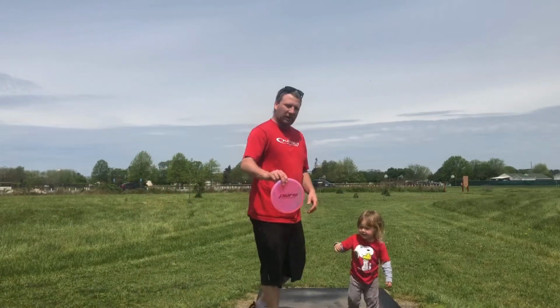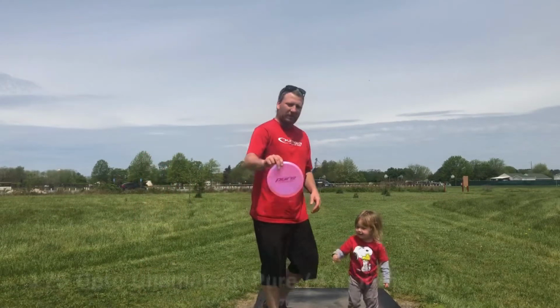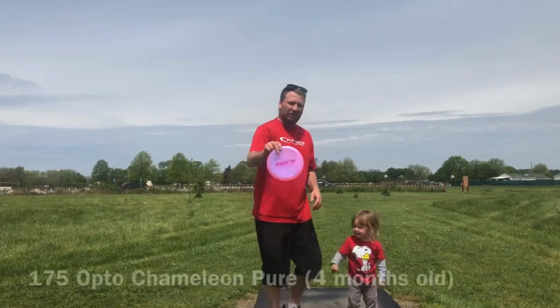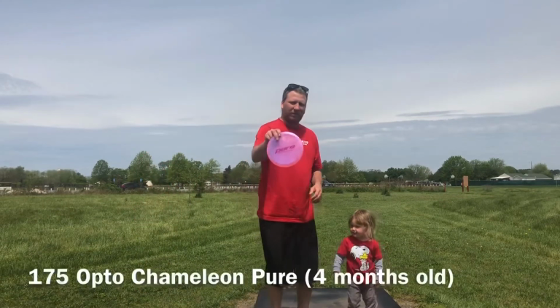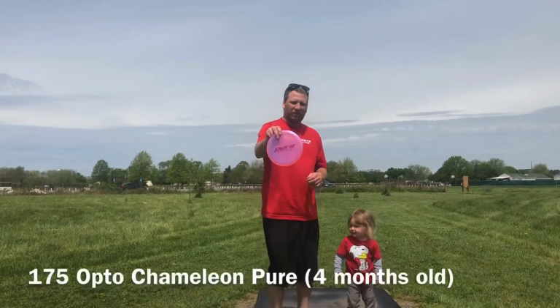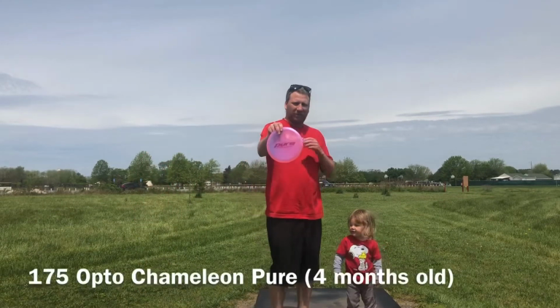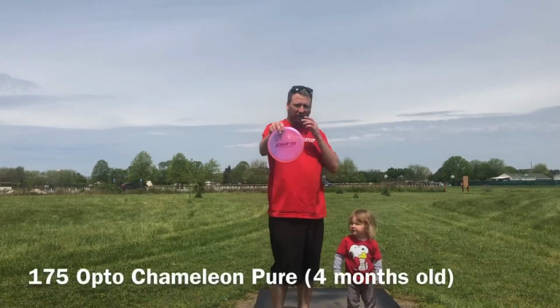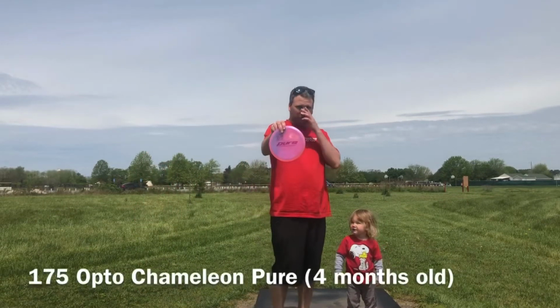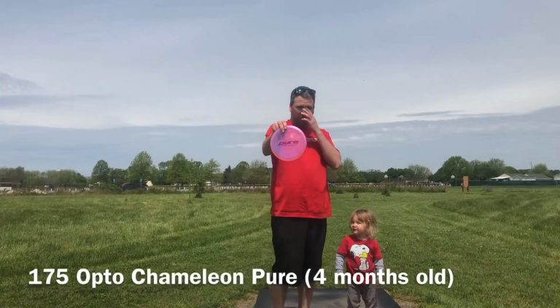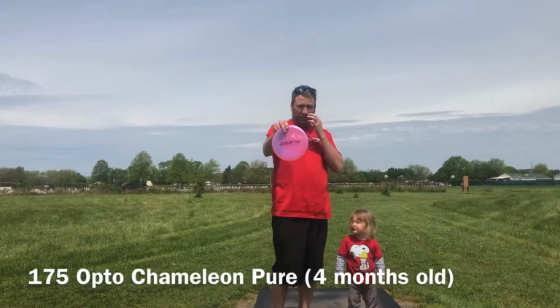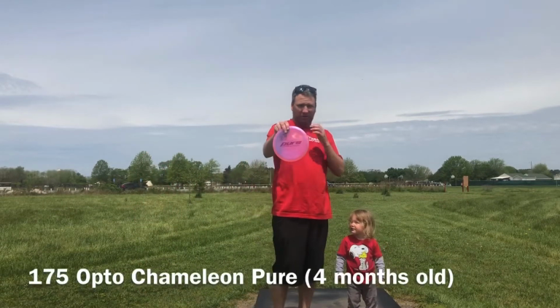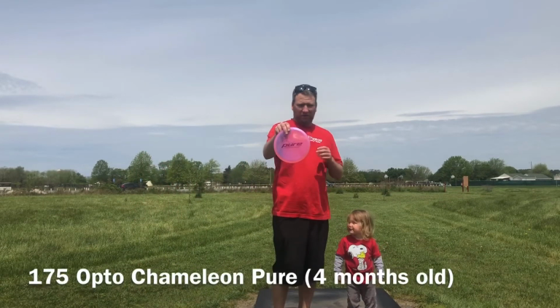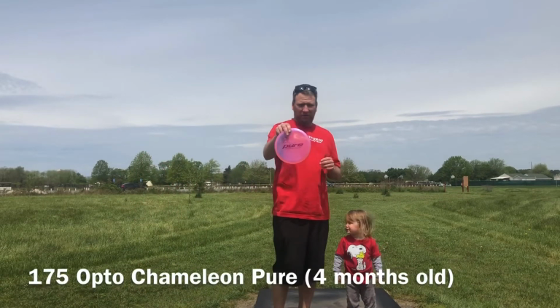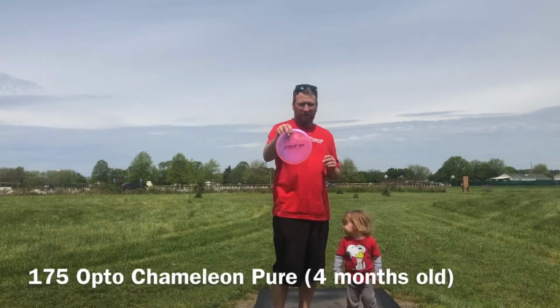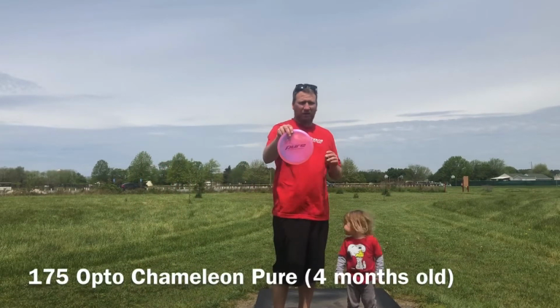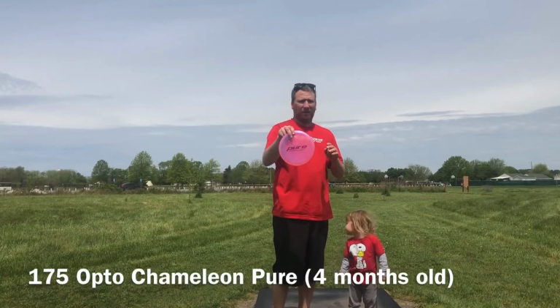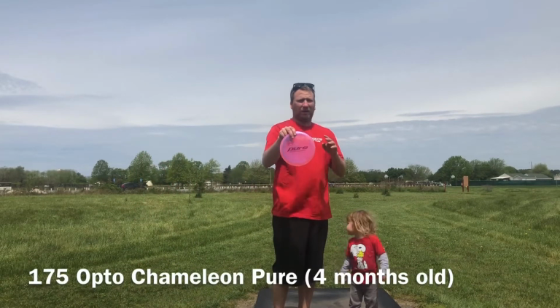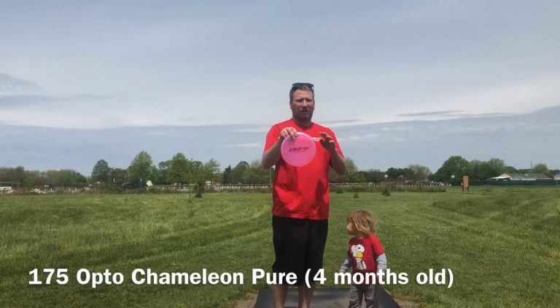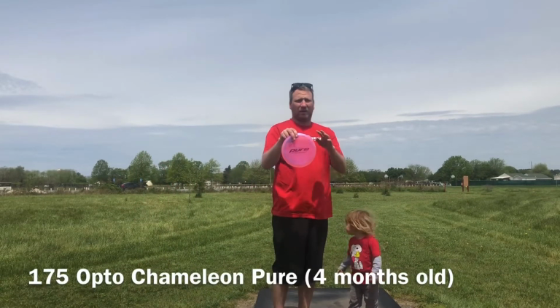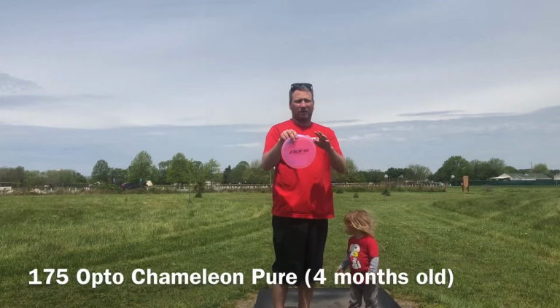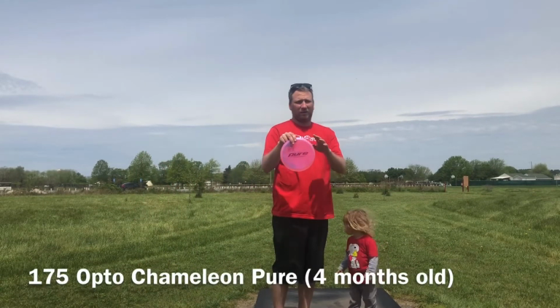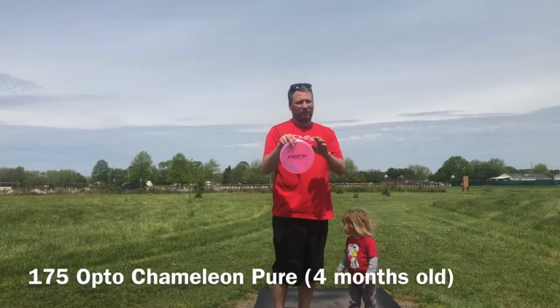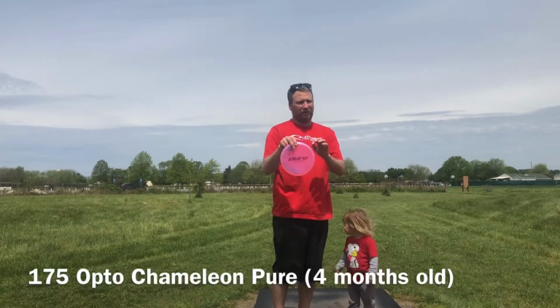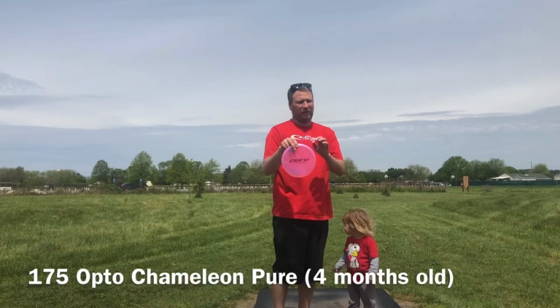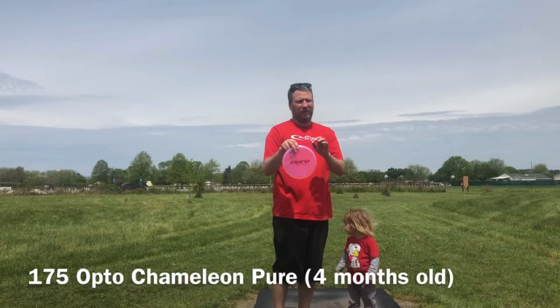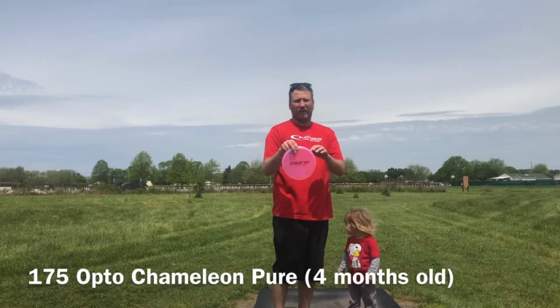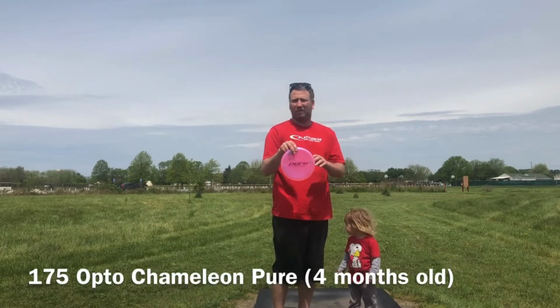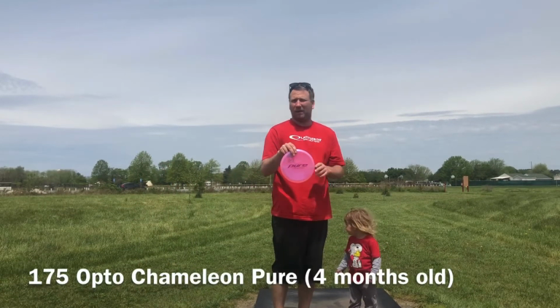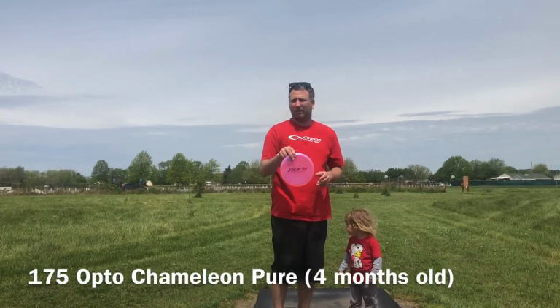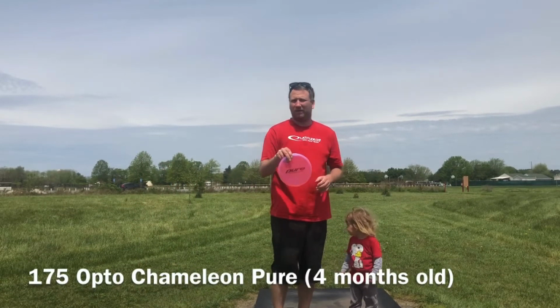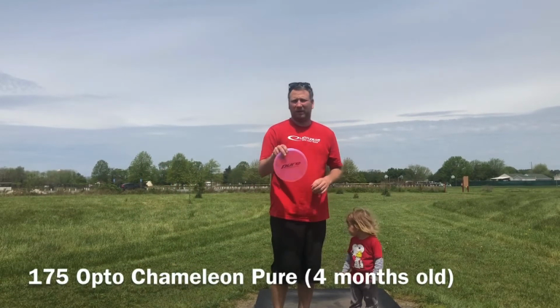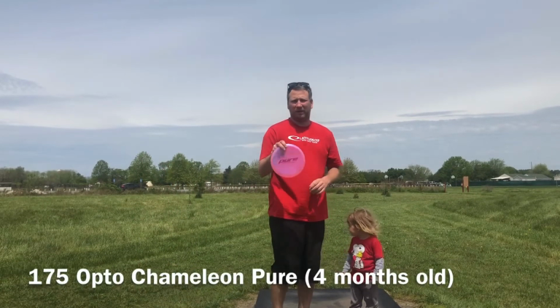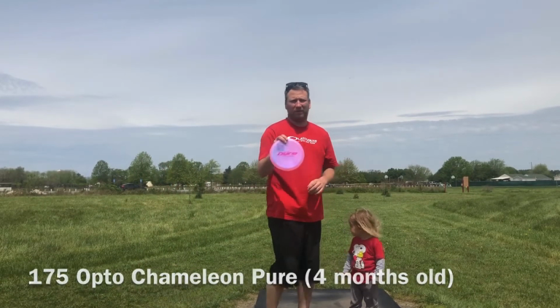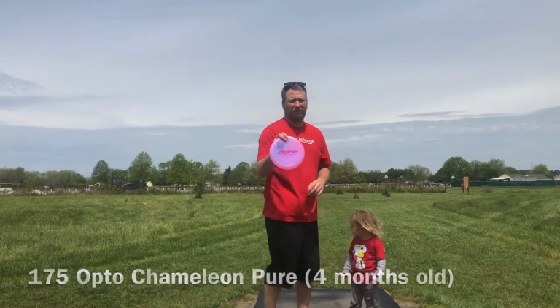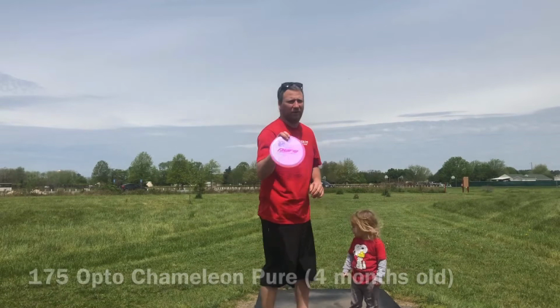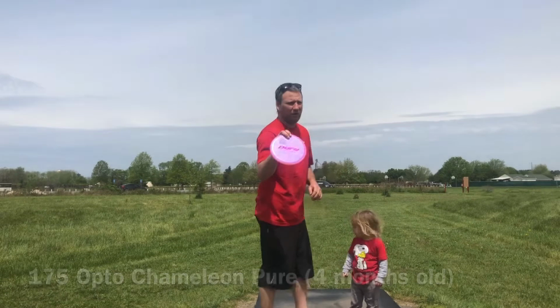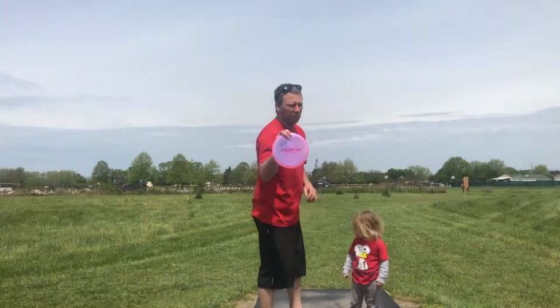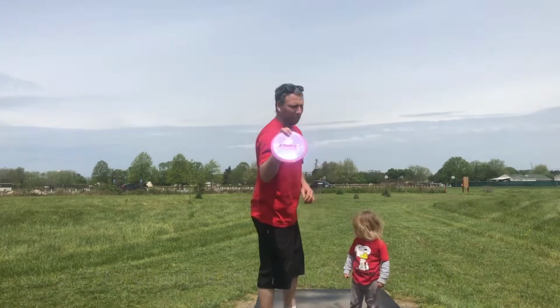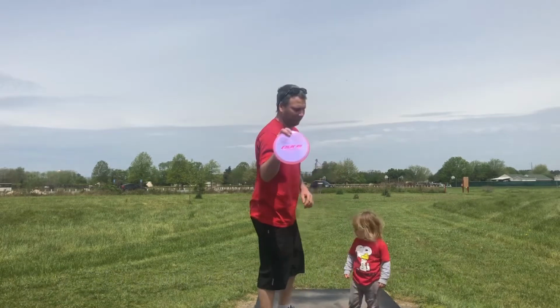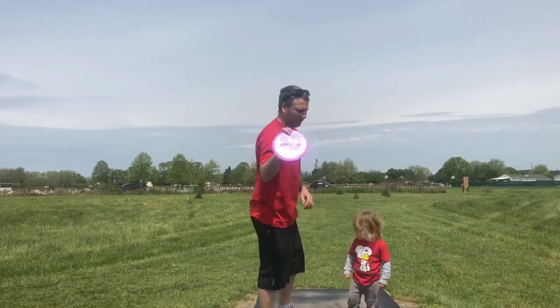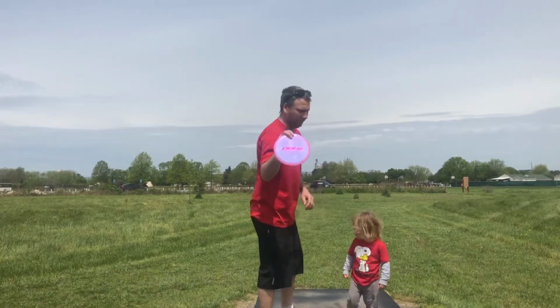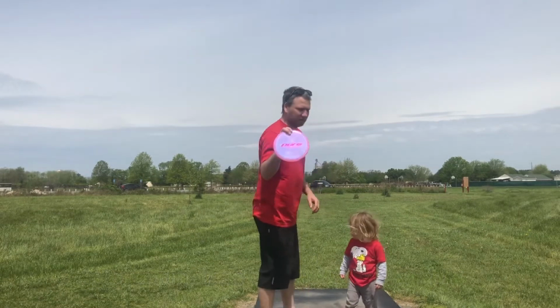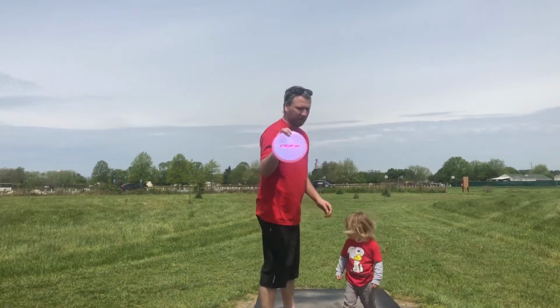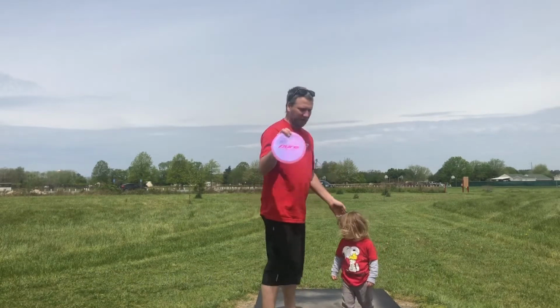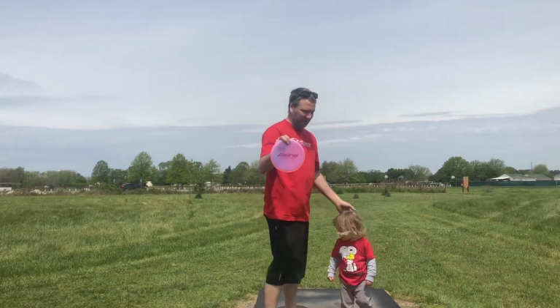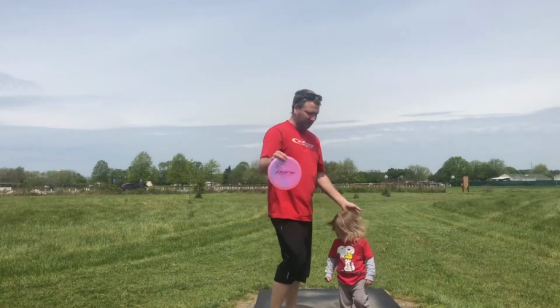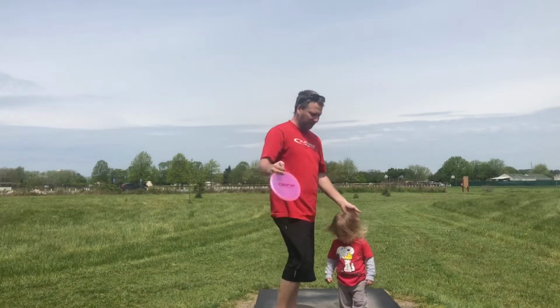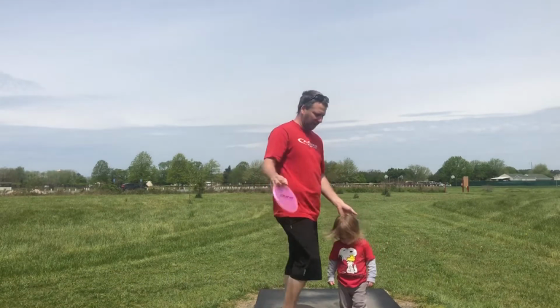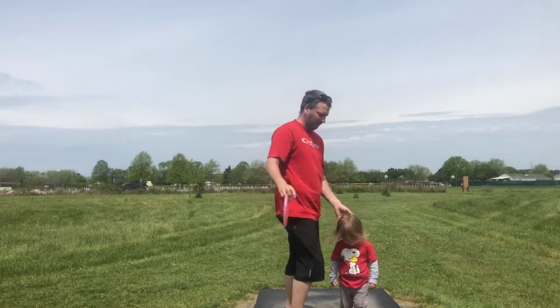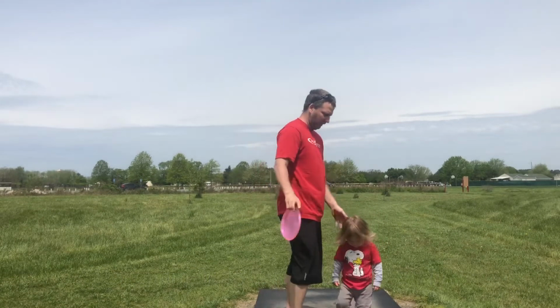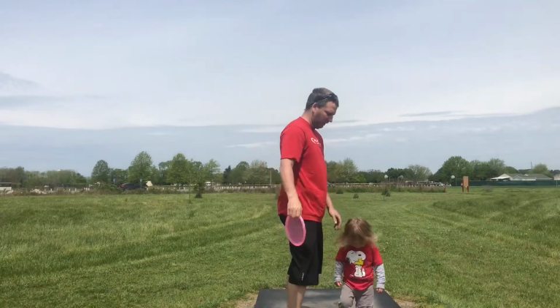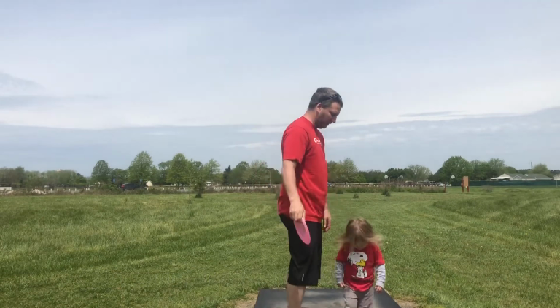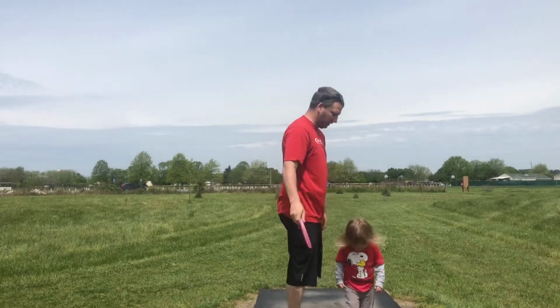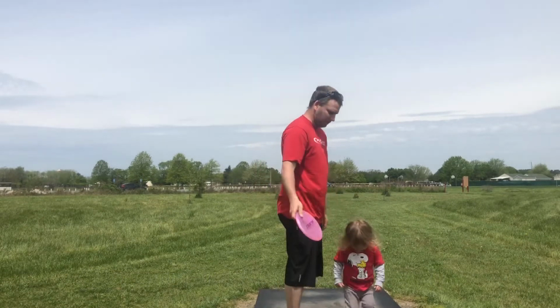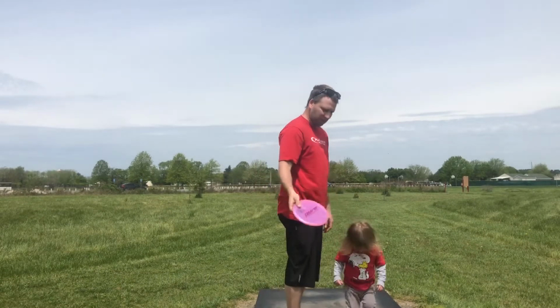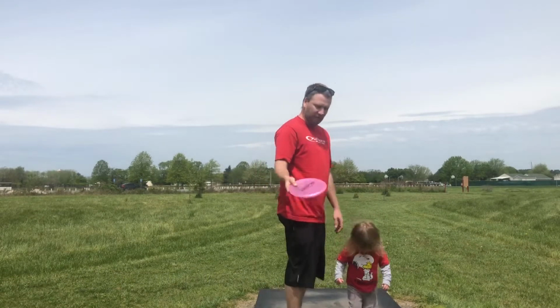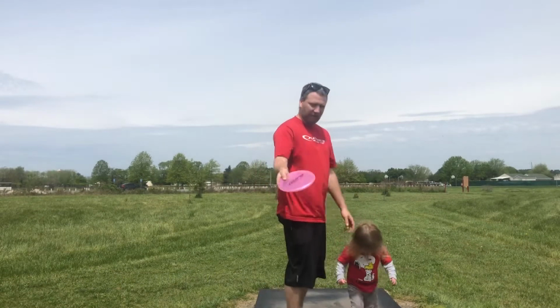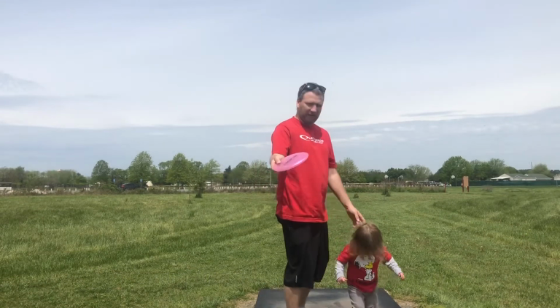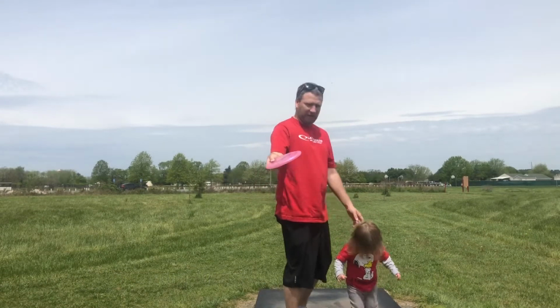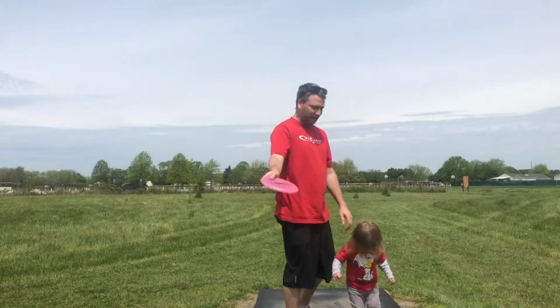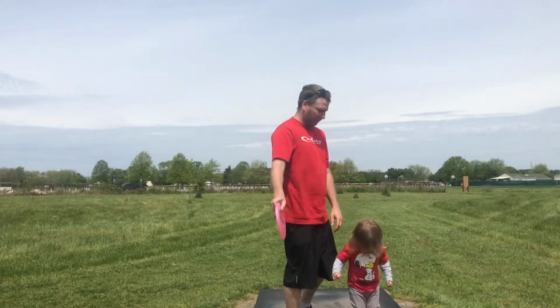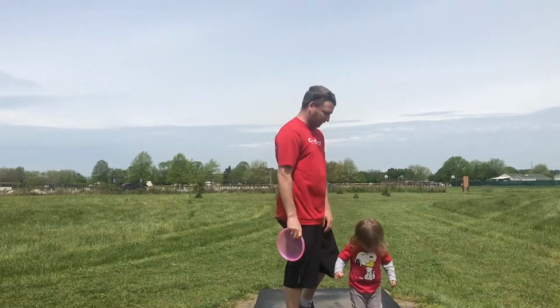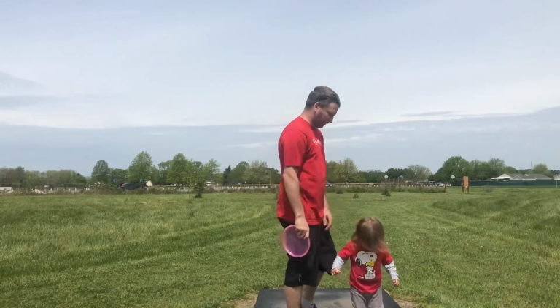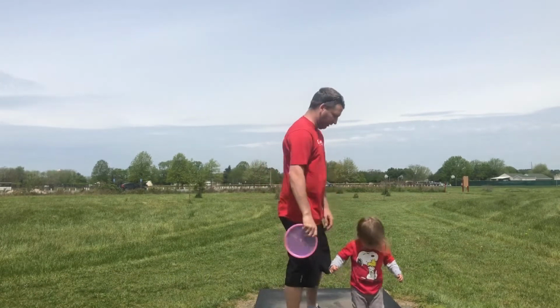Opto Chameleon Pure. Usually need about a 300-foot hole to throw this one to get it to turn real well, so hopefully I can get it to run straight.